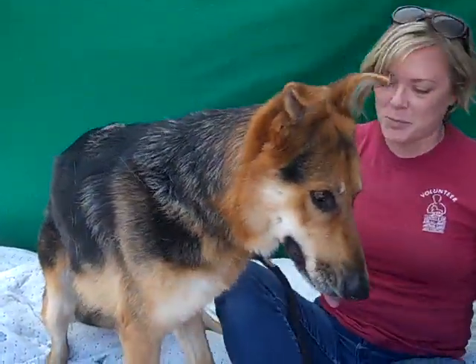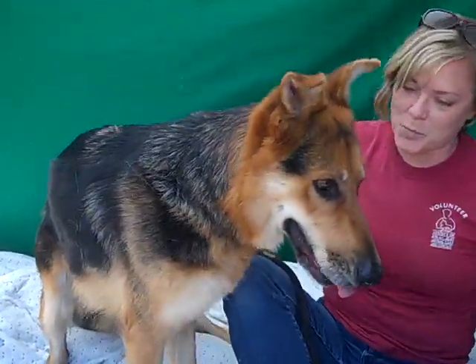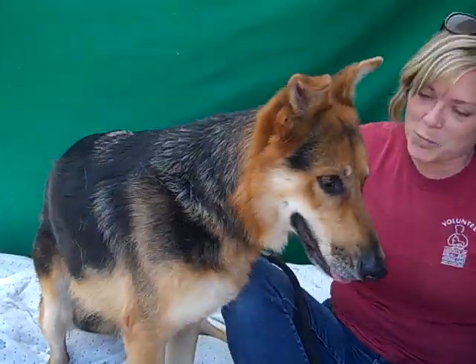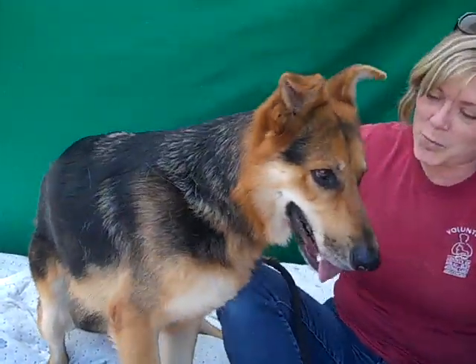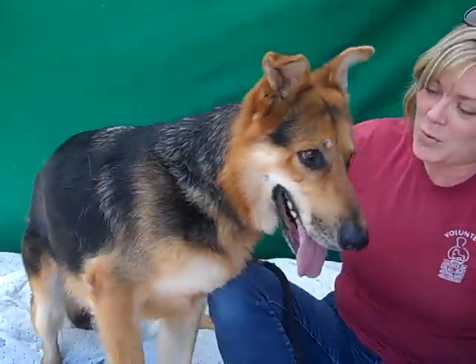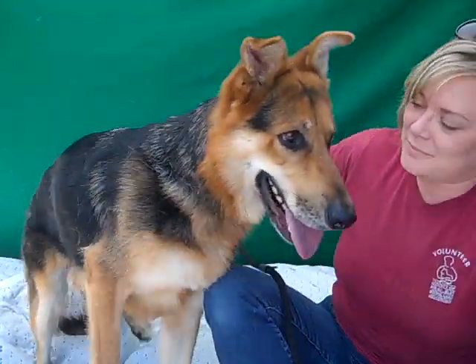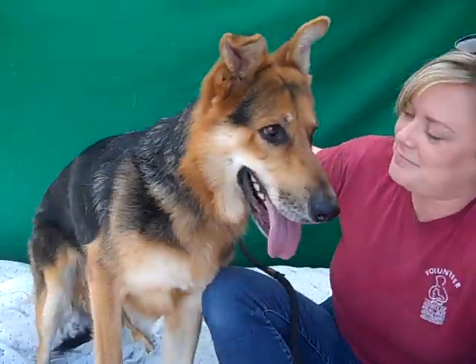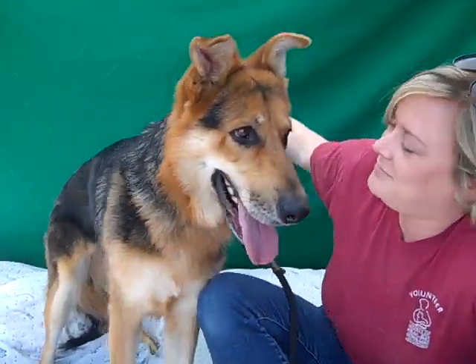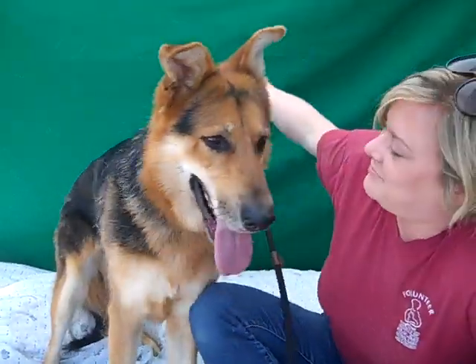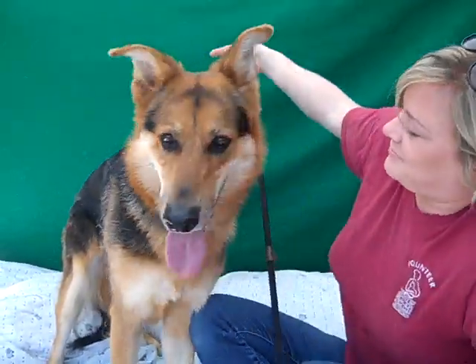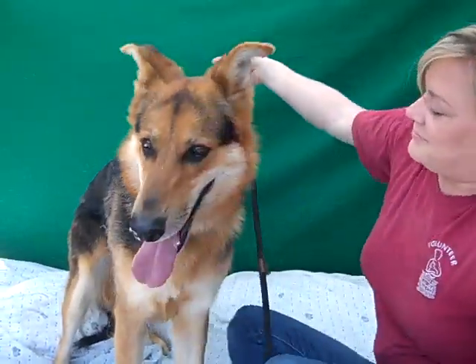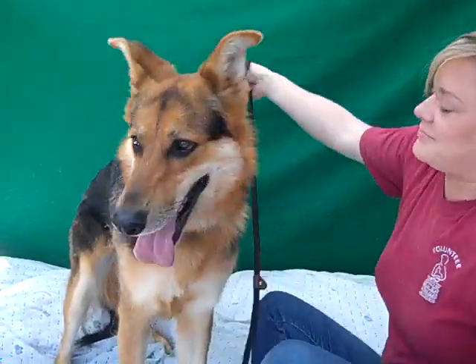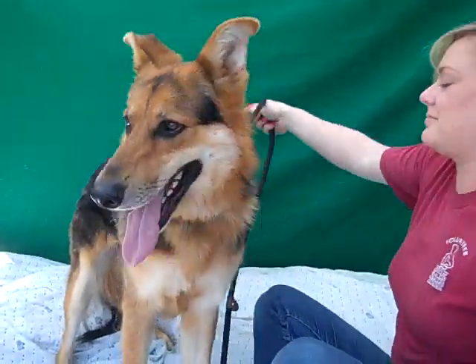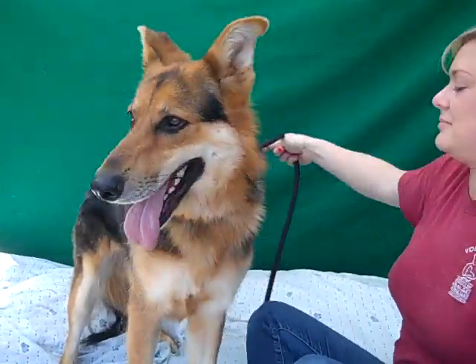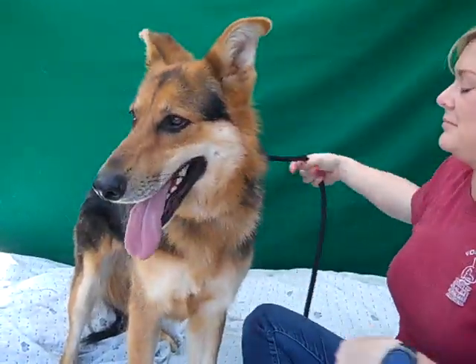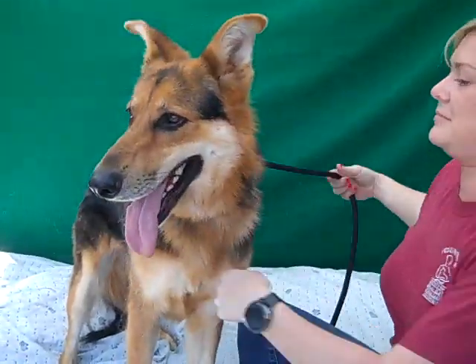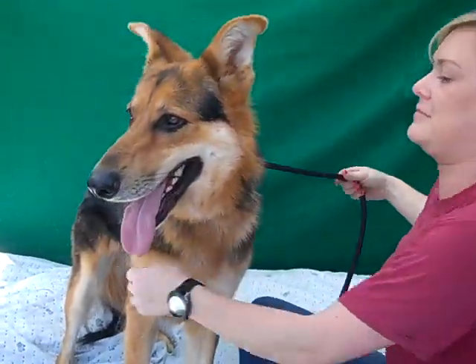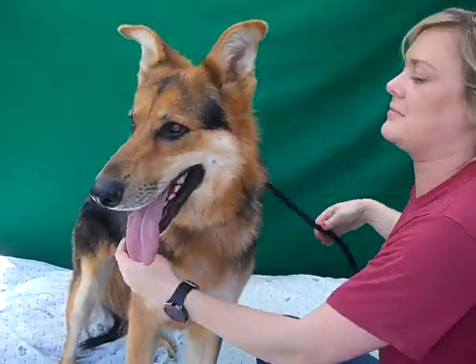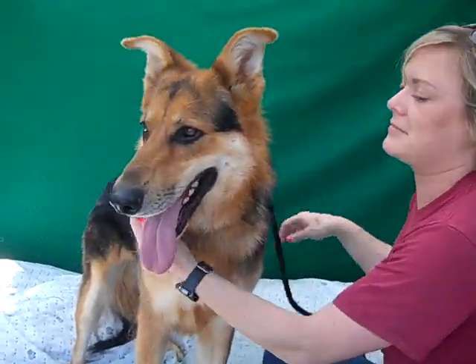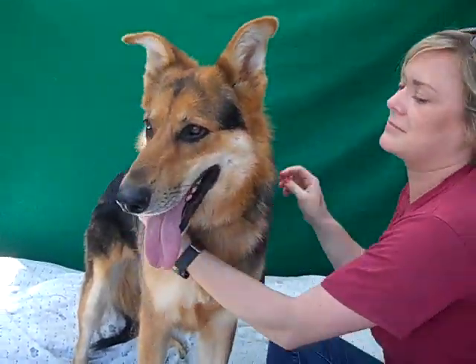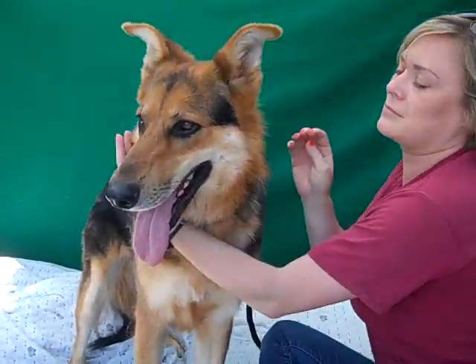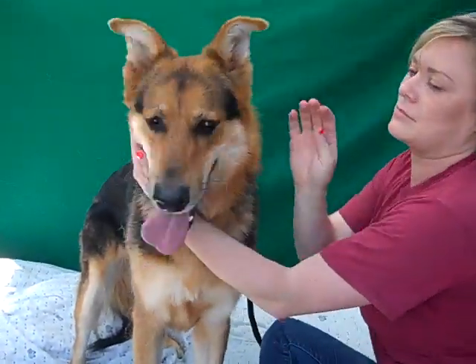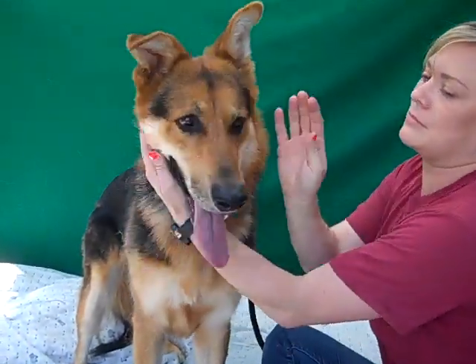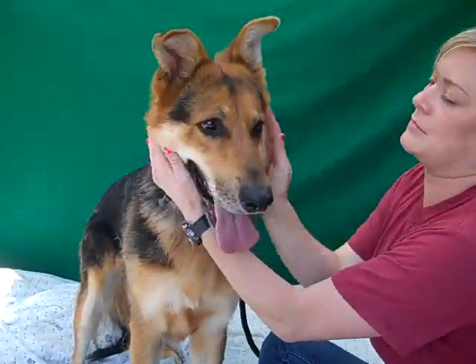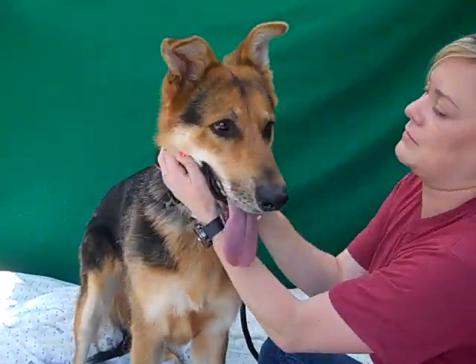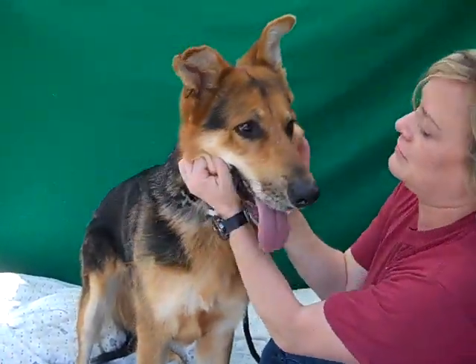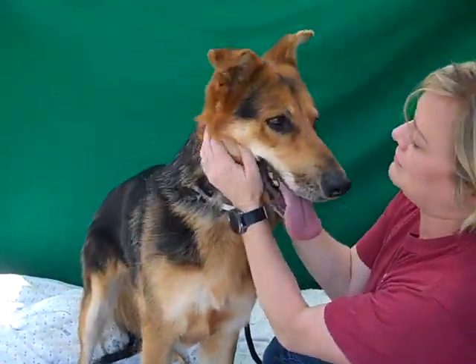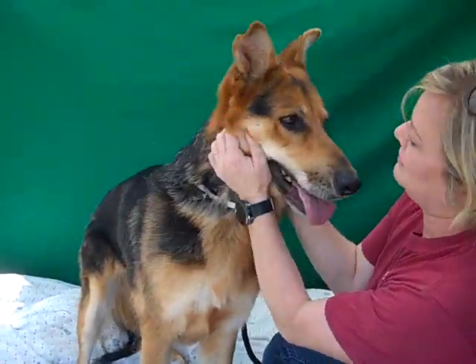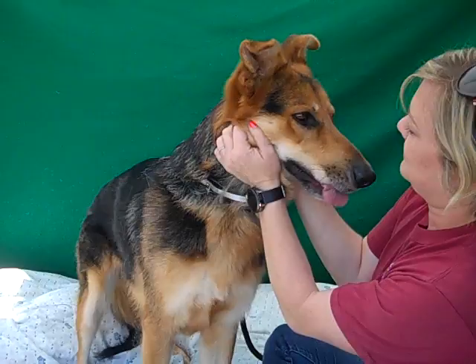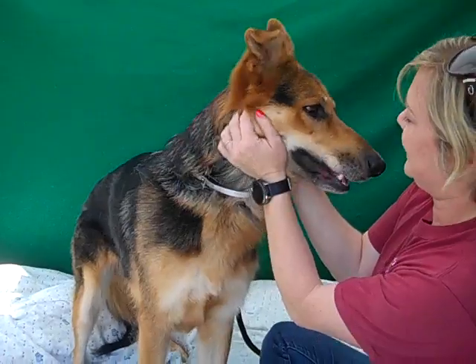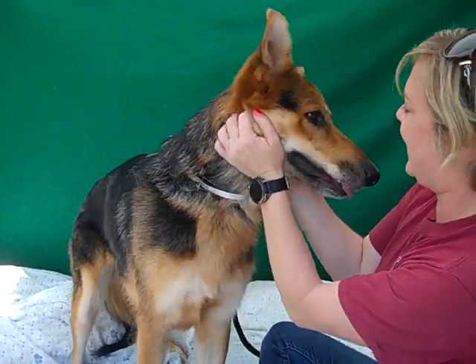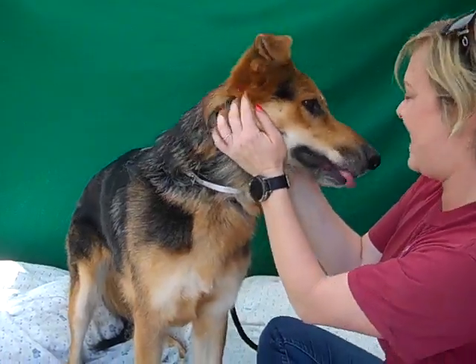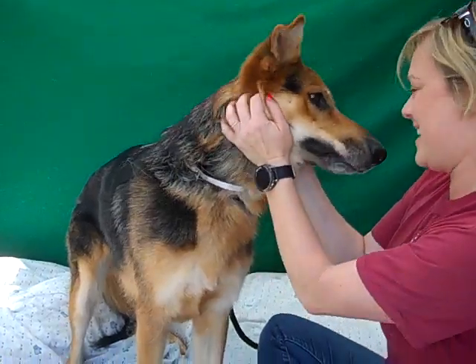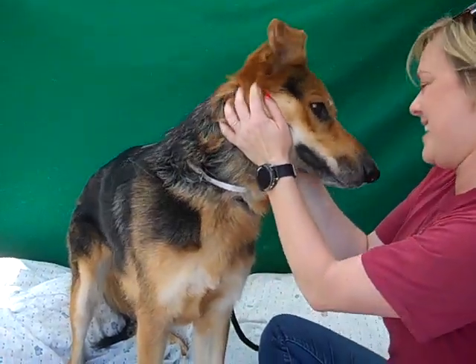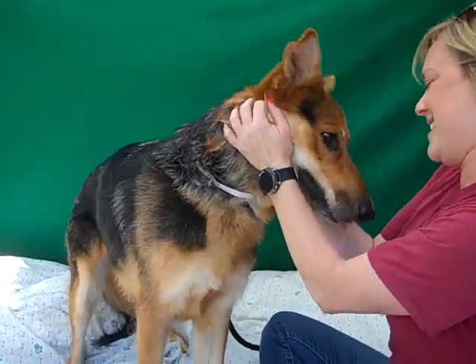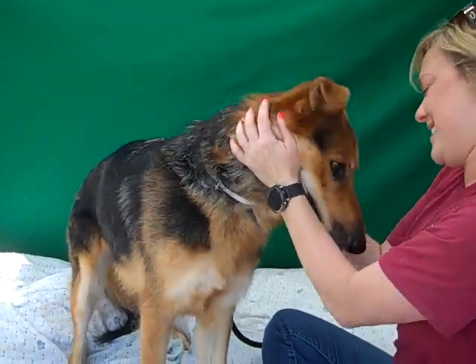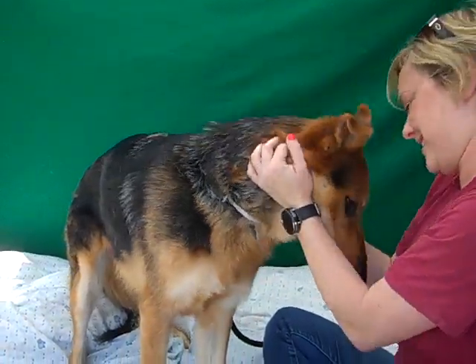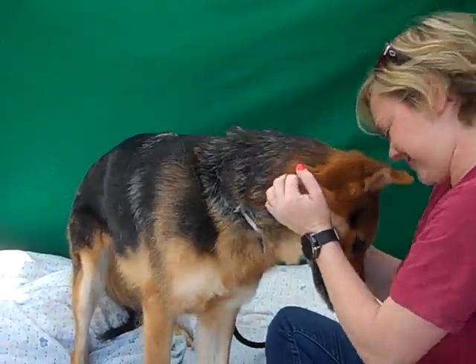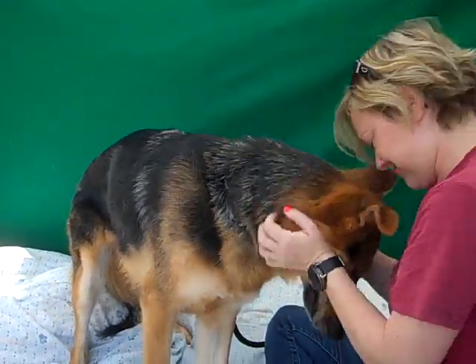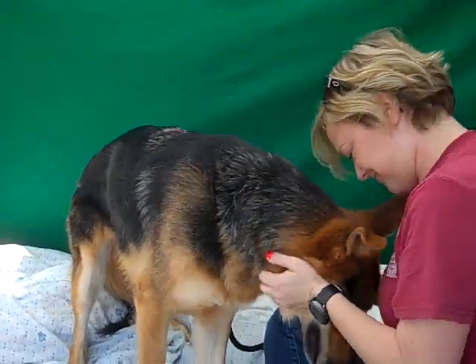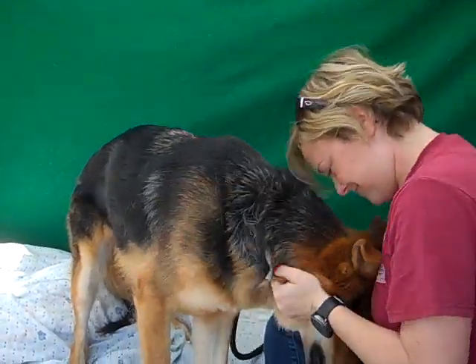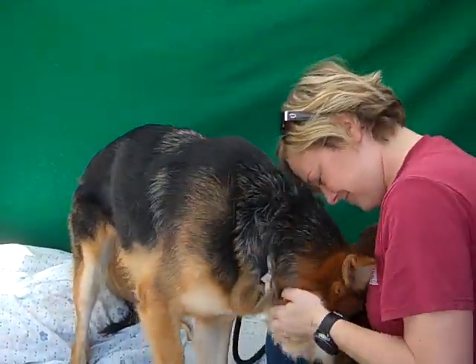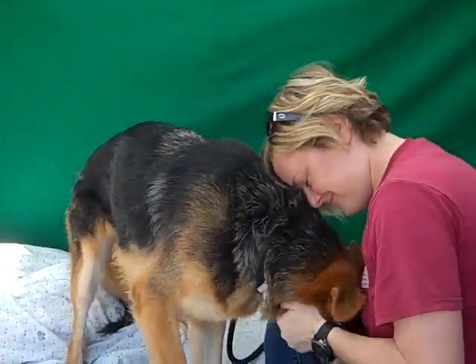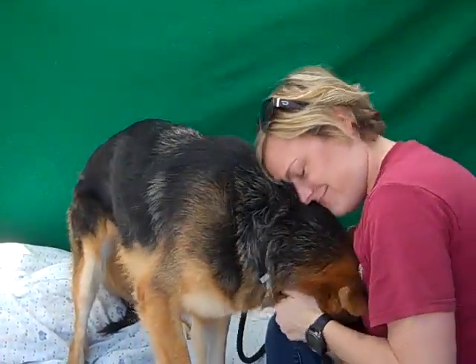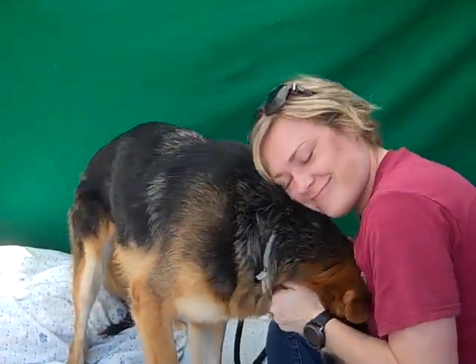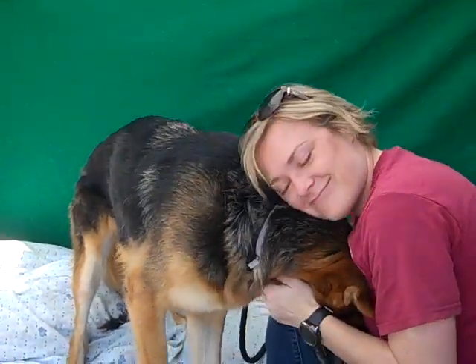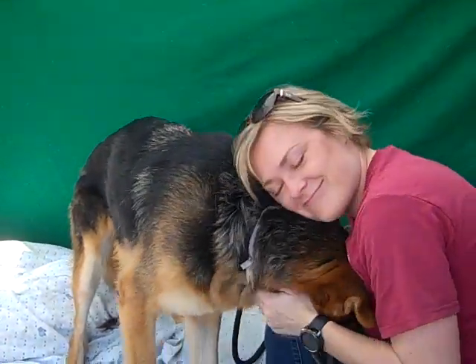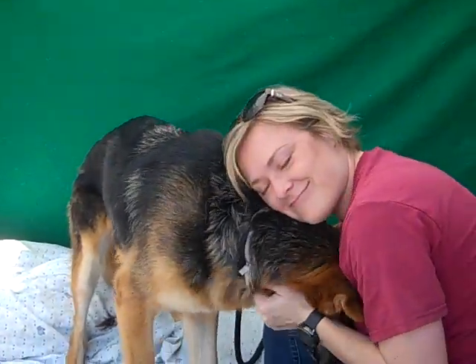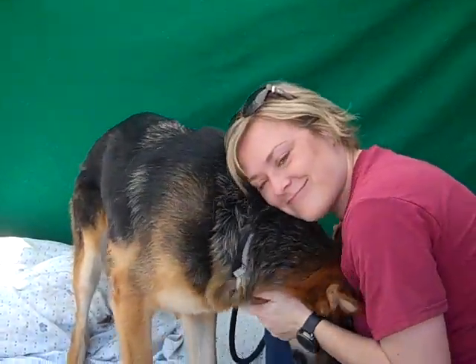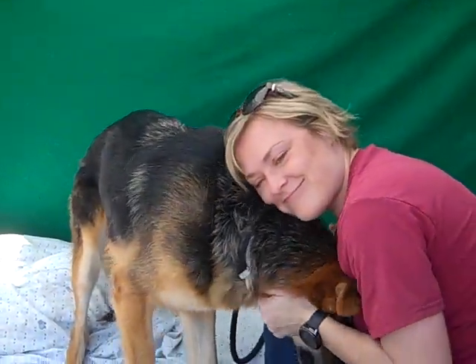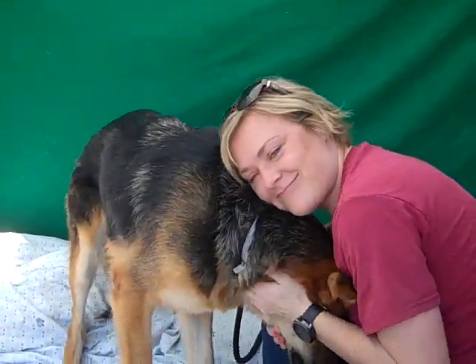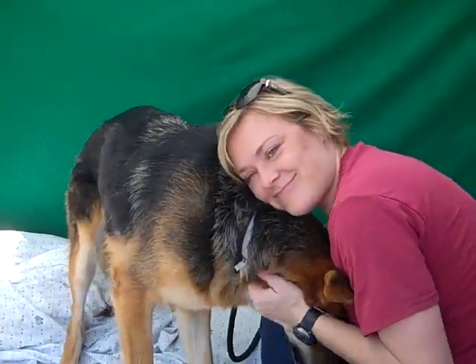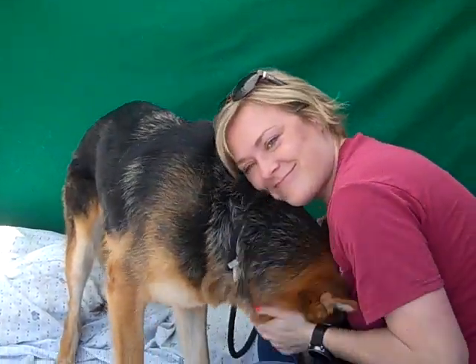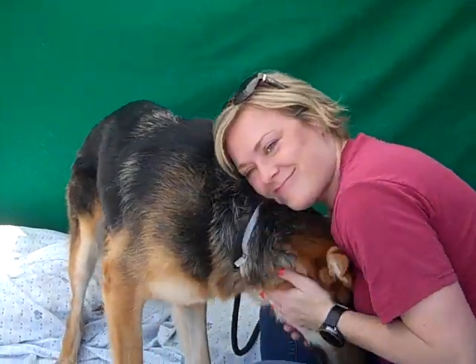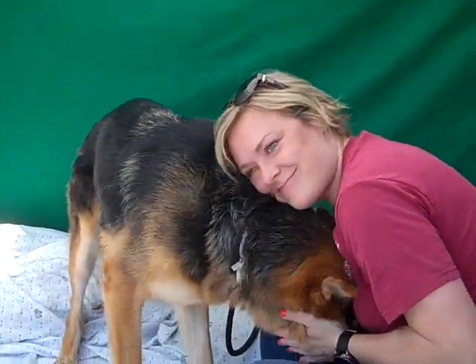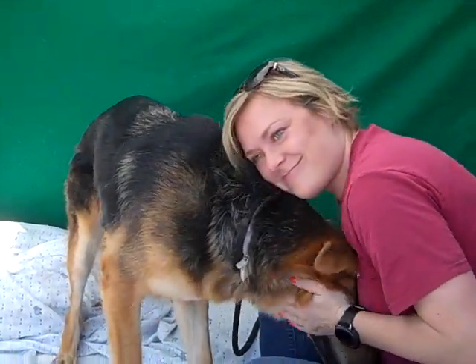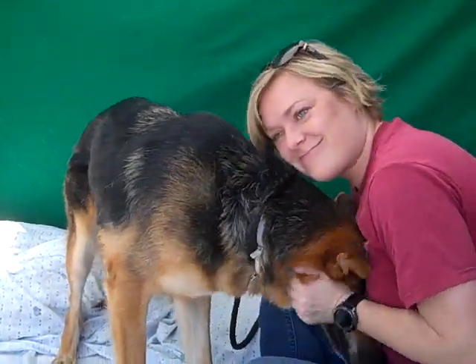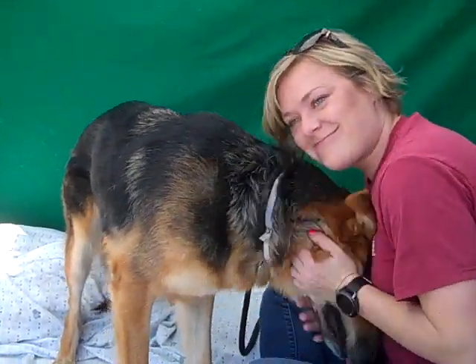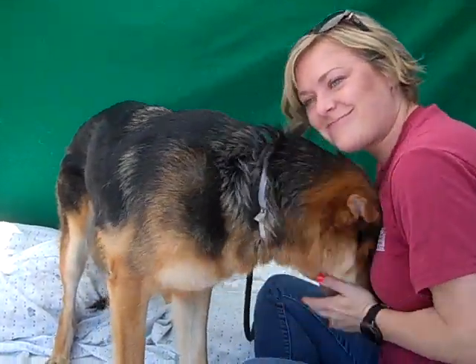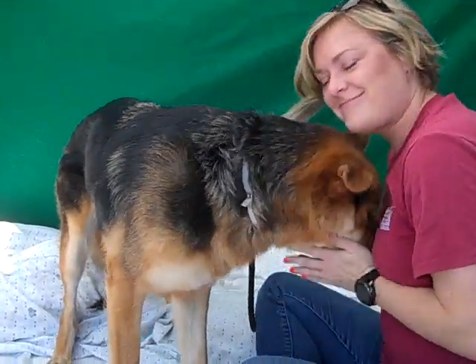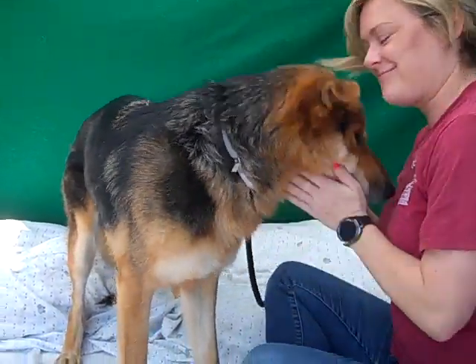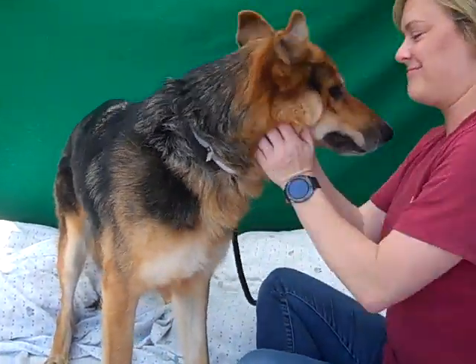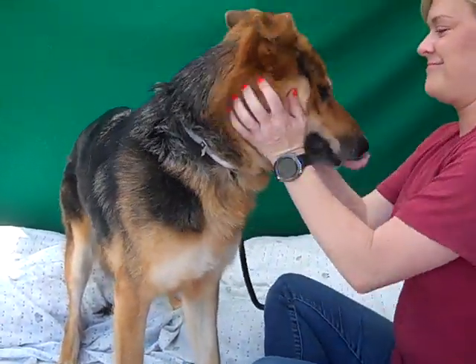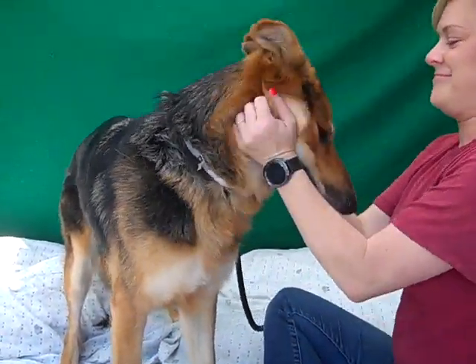He is about three years old and he came in as a stray April 10th from Covina. And he weighs 61 fabulous pounds.